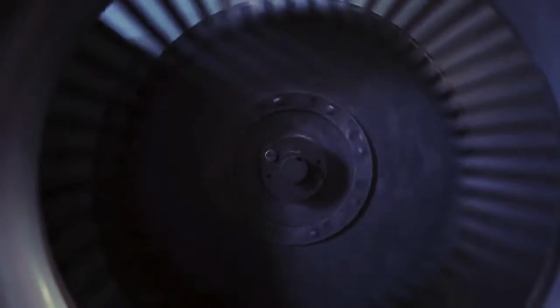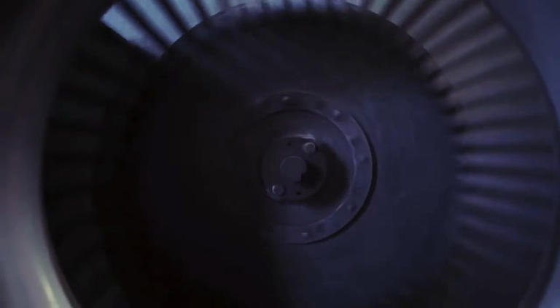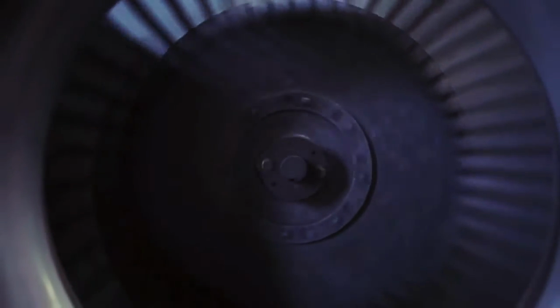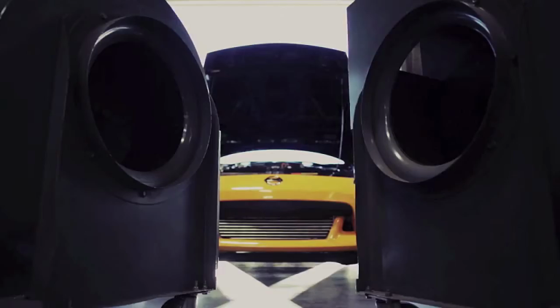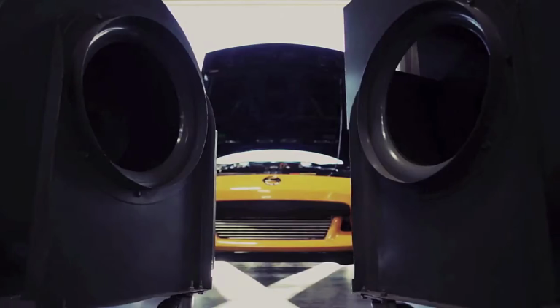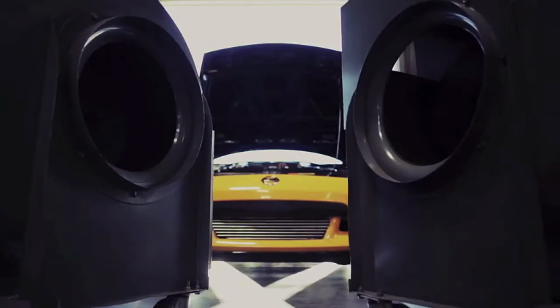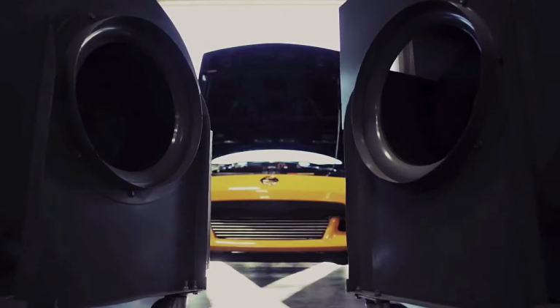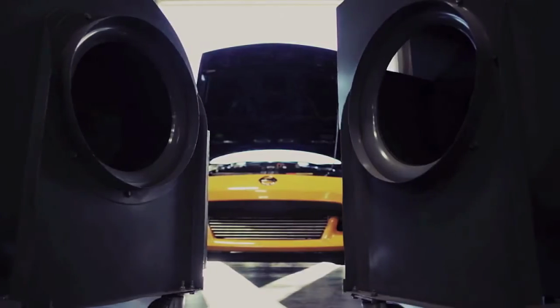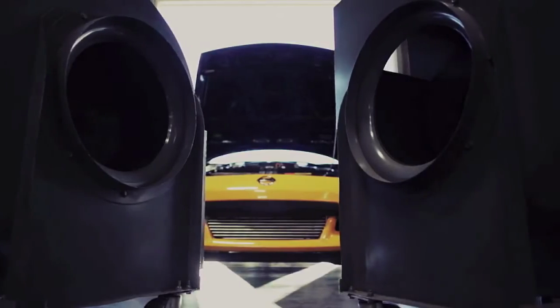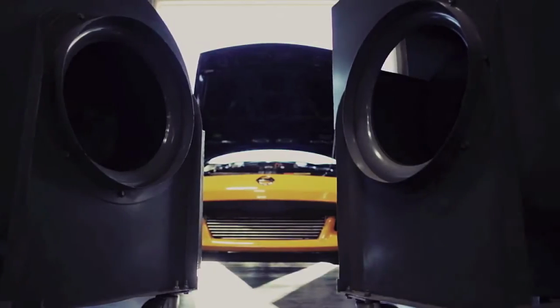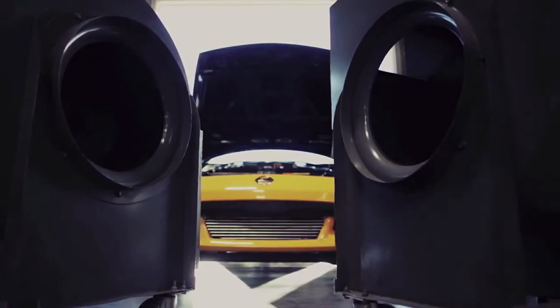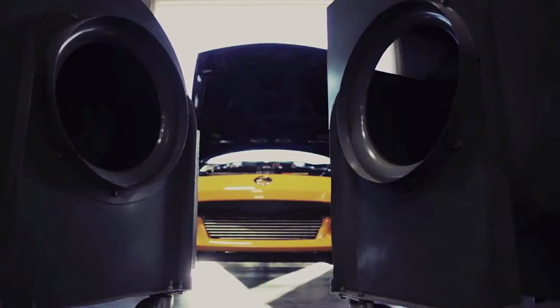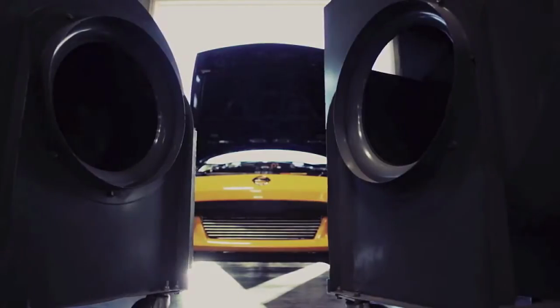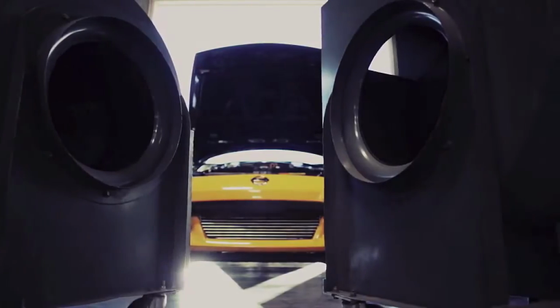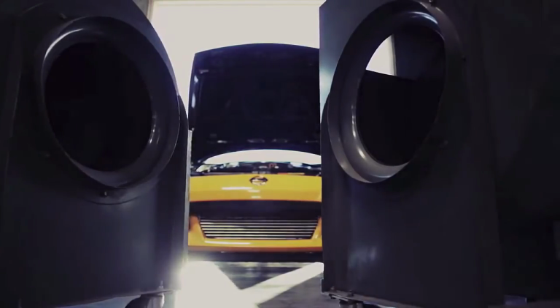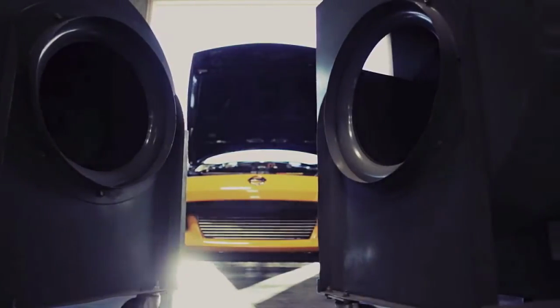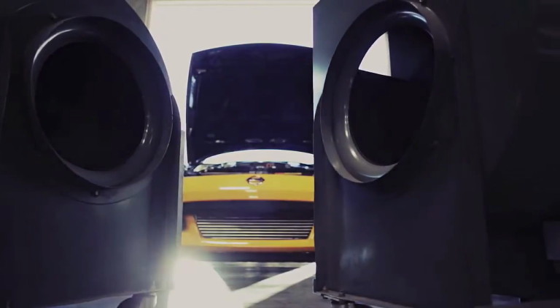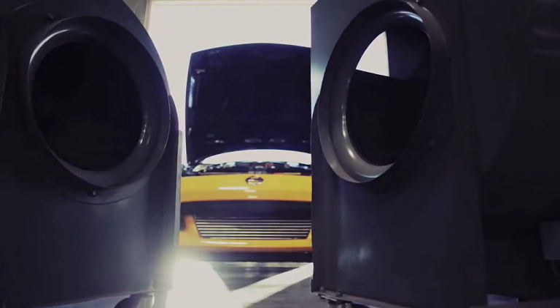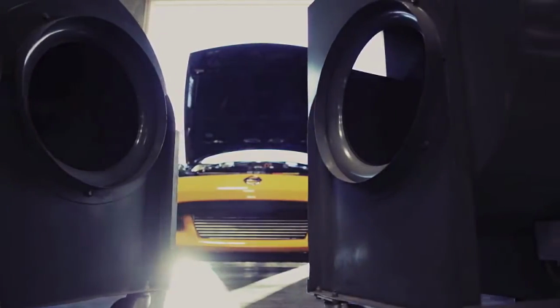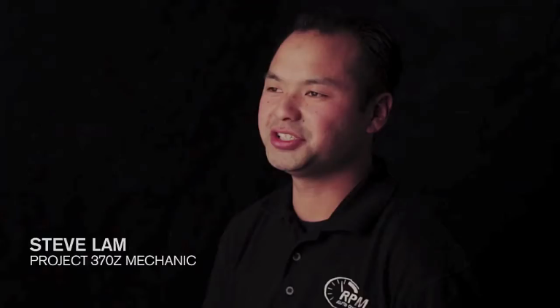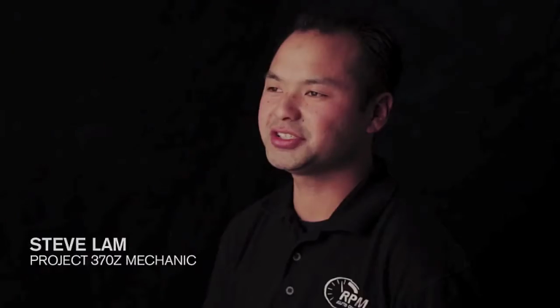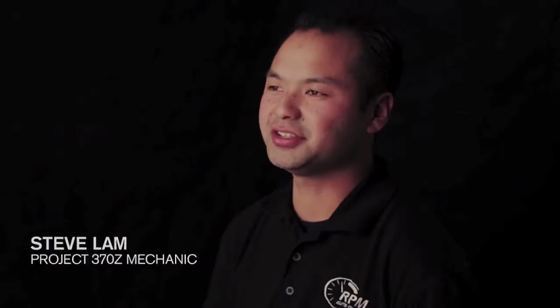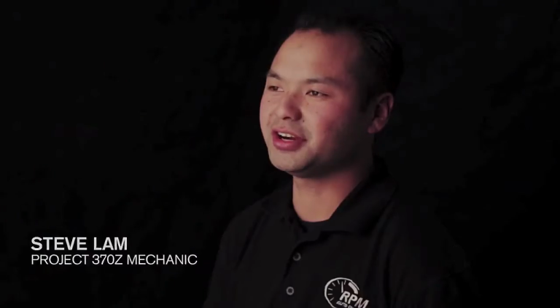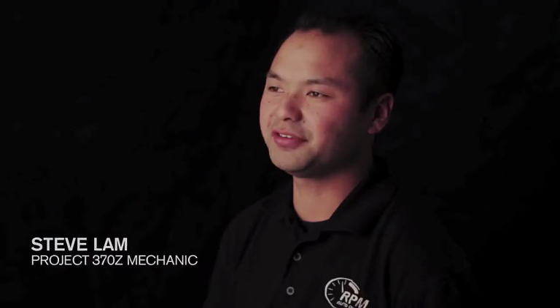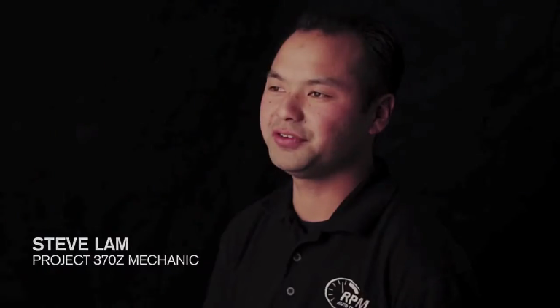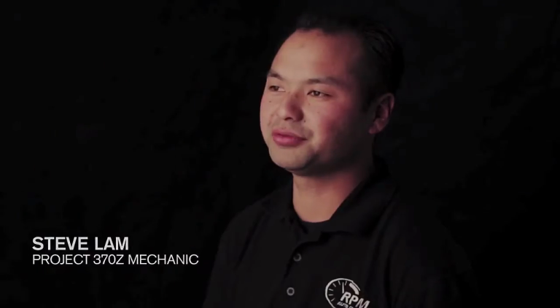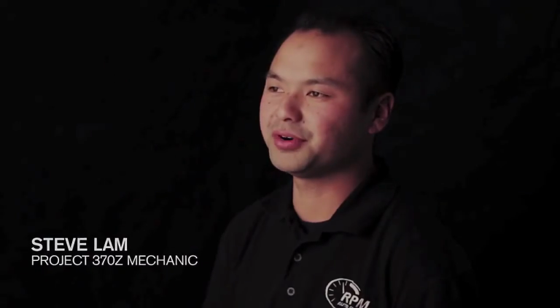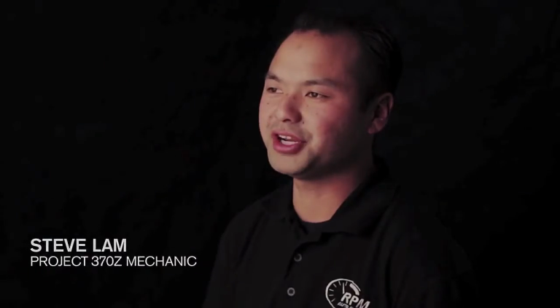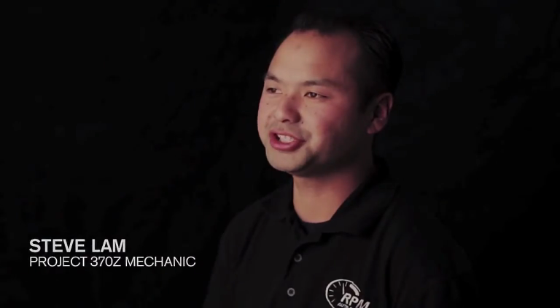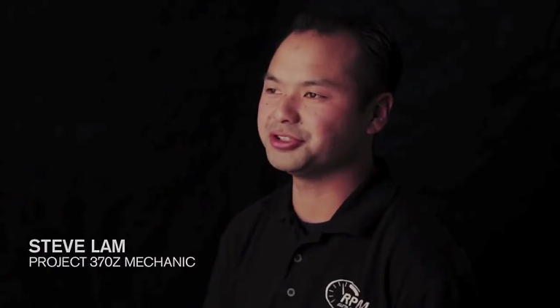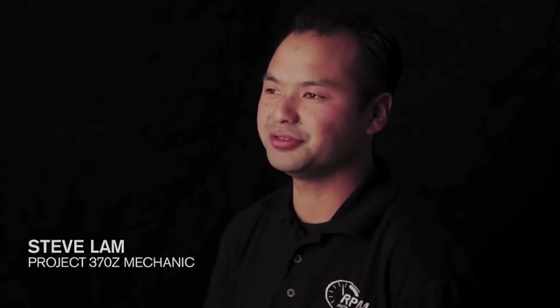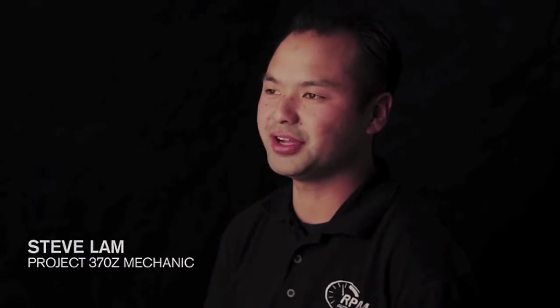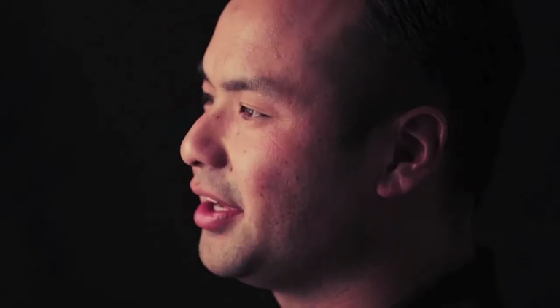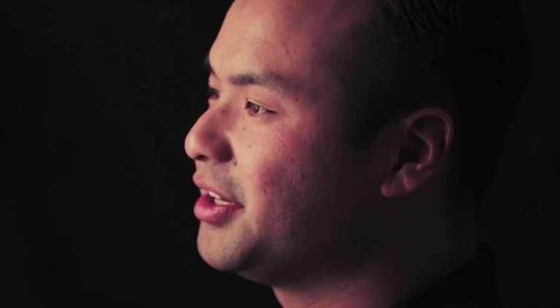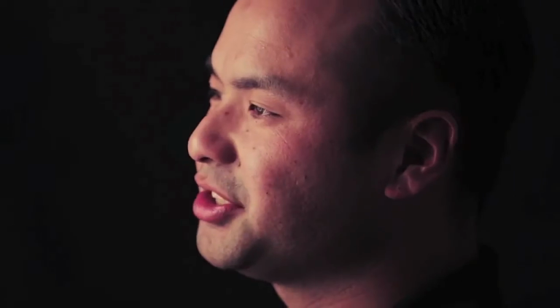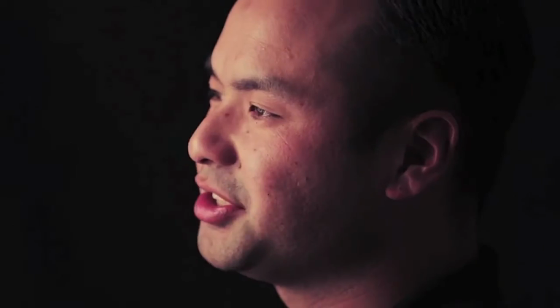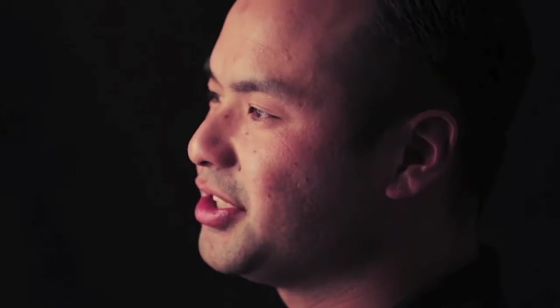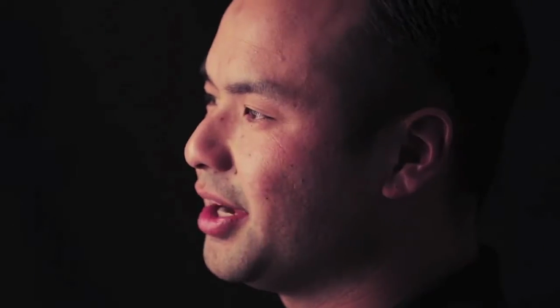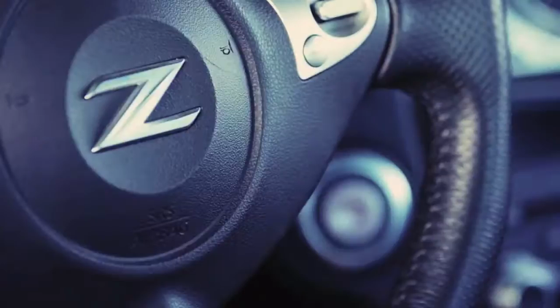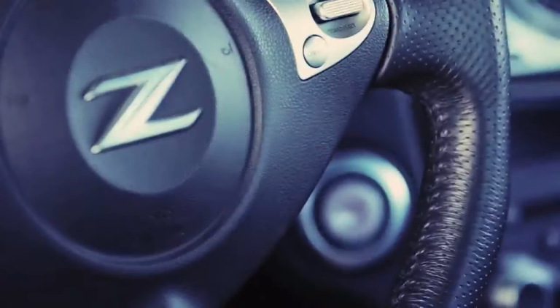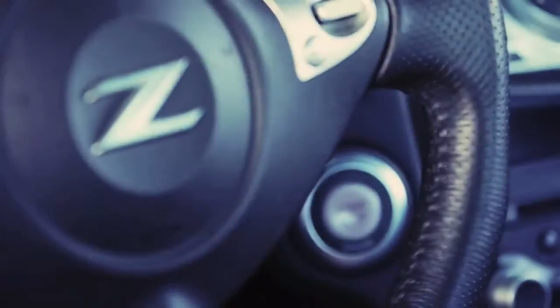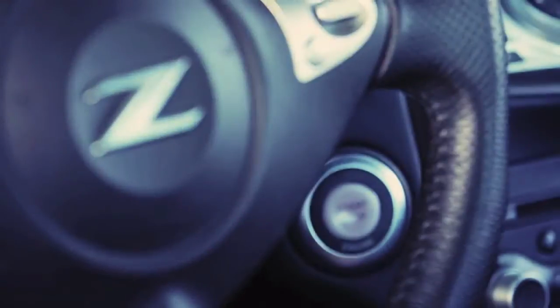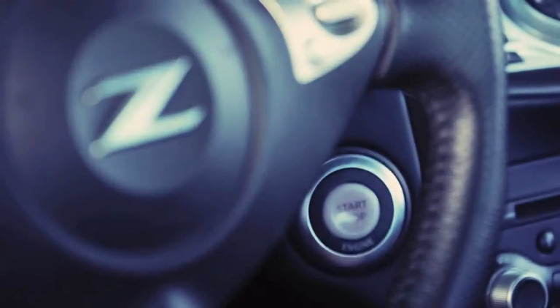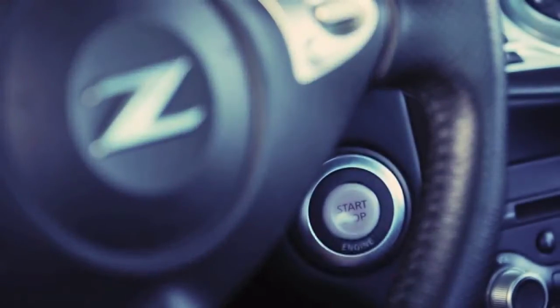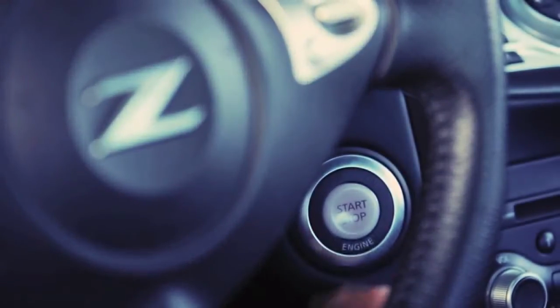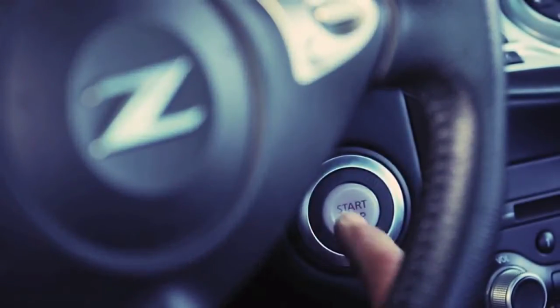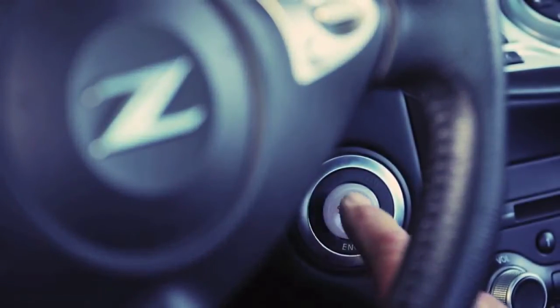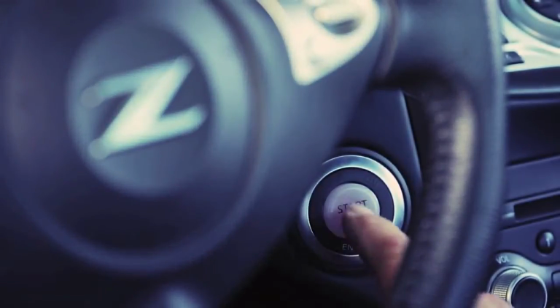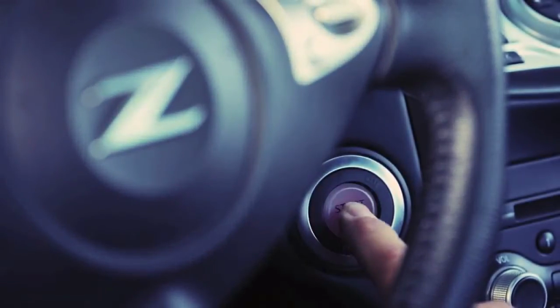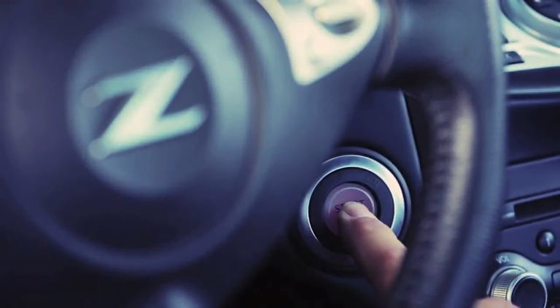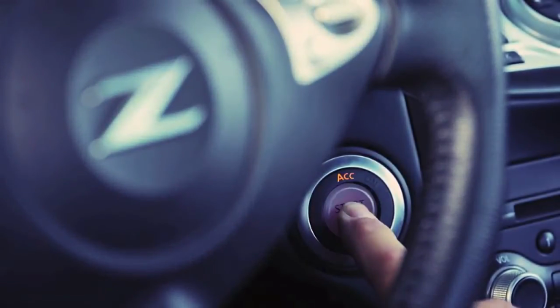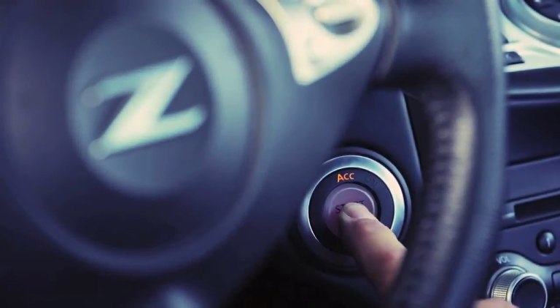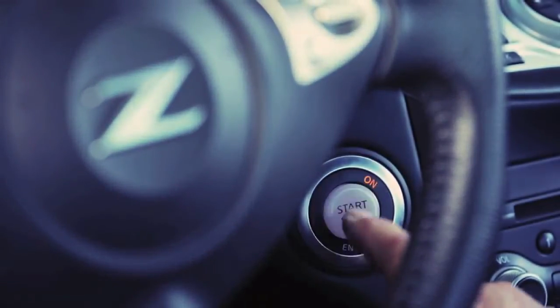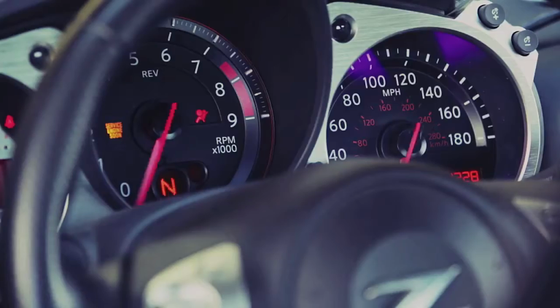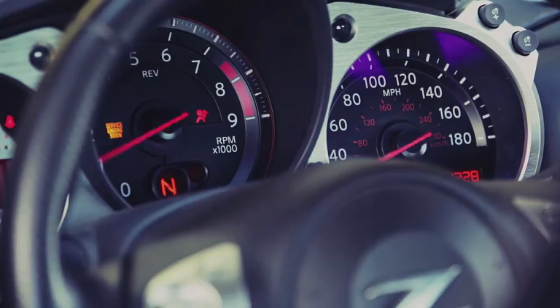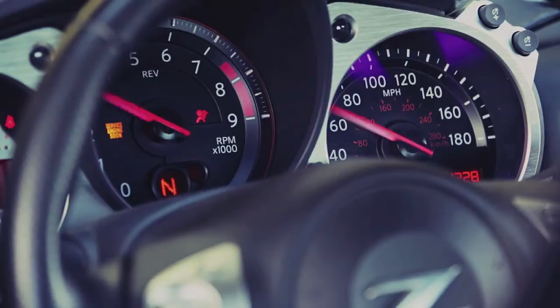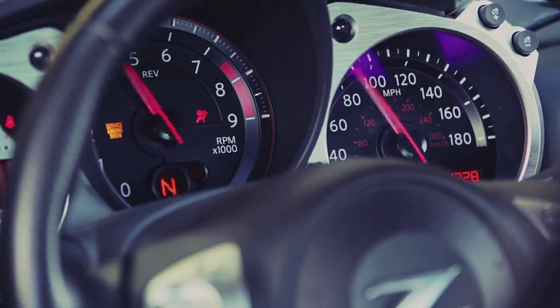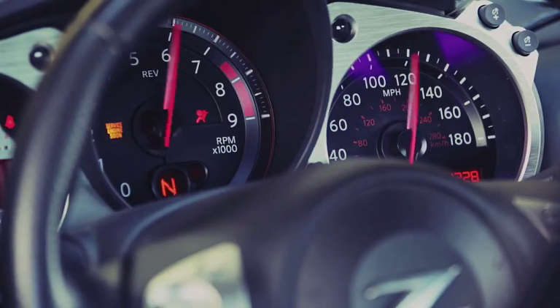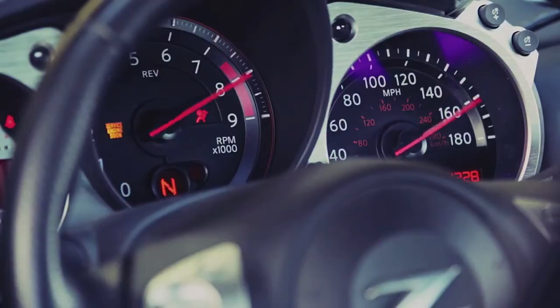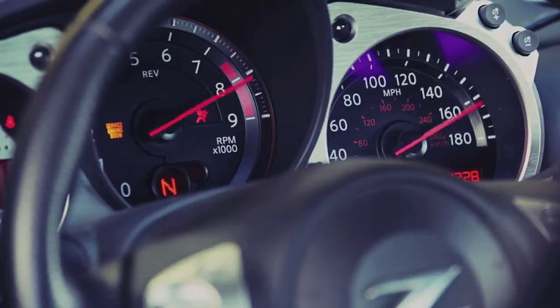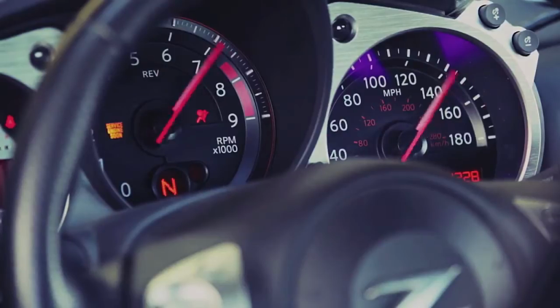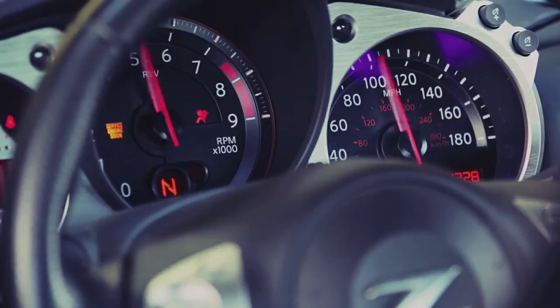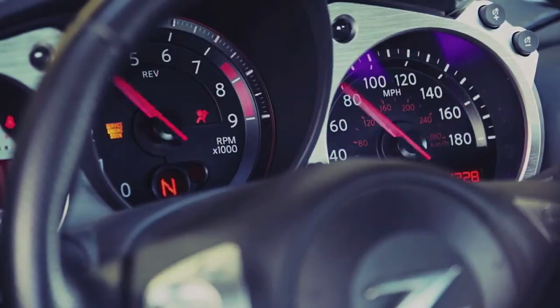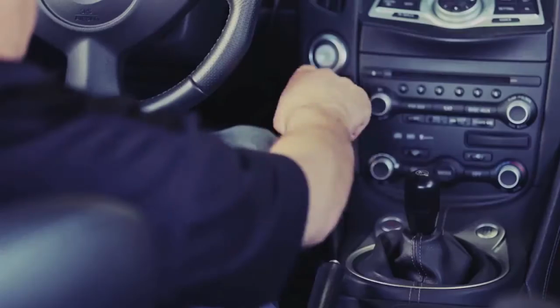In the dyno tuning session, we adjust the air-fuel ratio and ignition timing to achieve the highest amount of reliable horsepower.